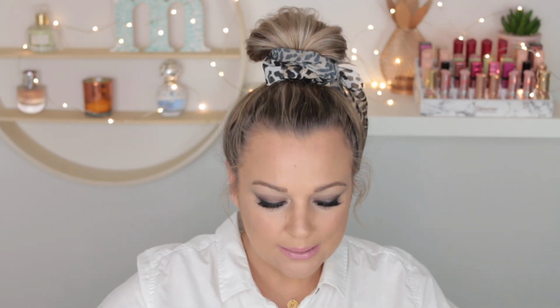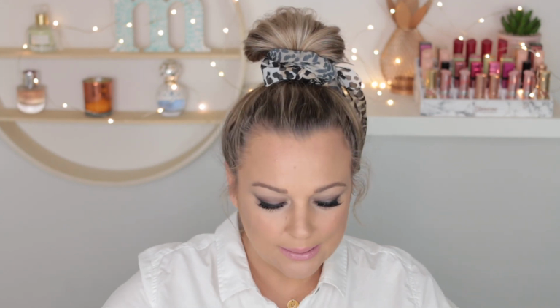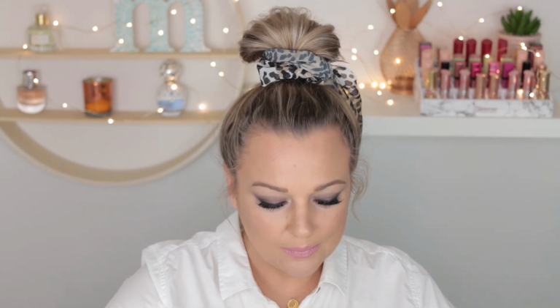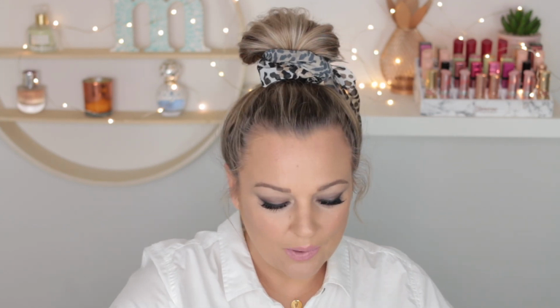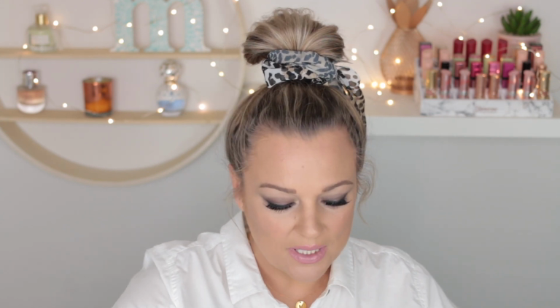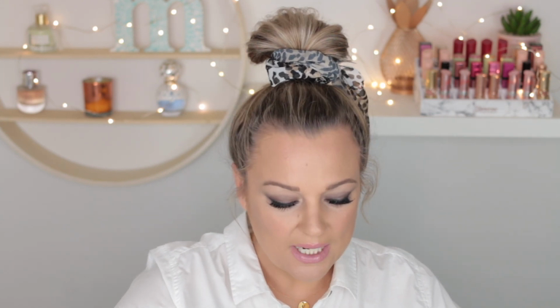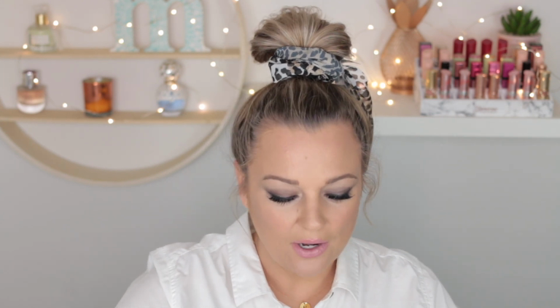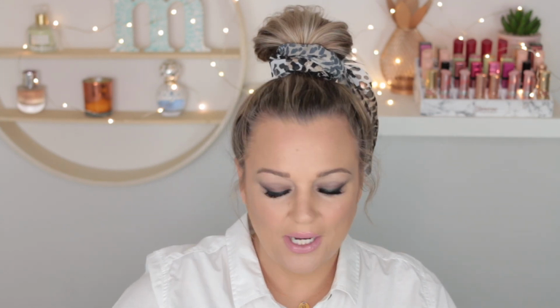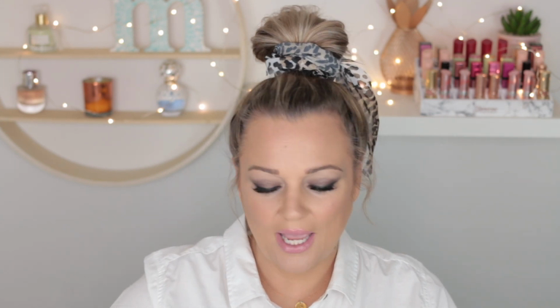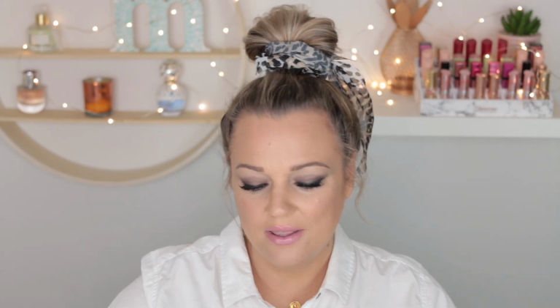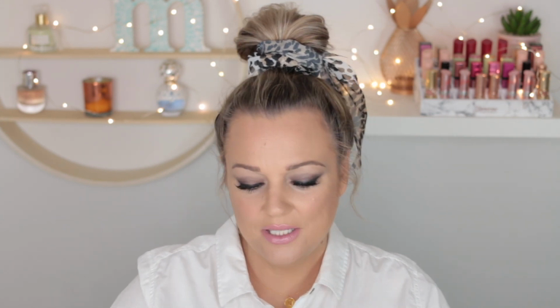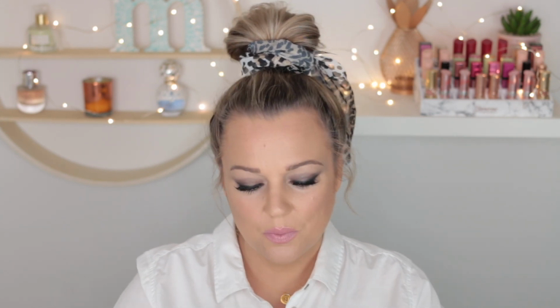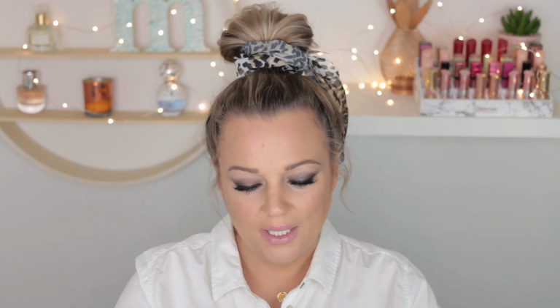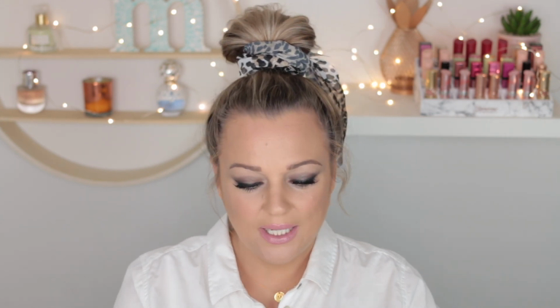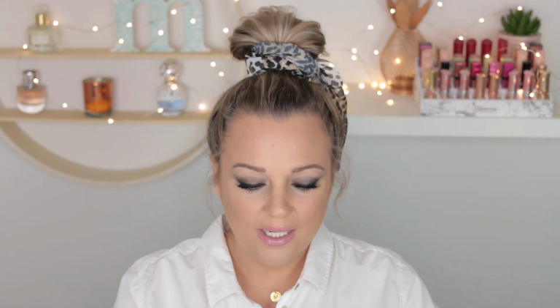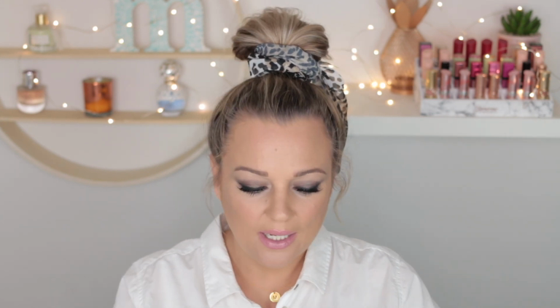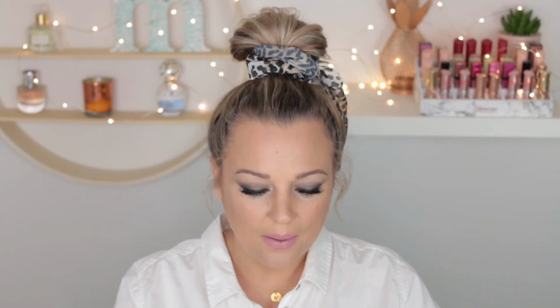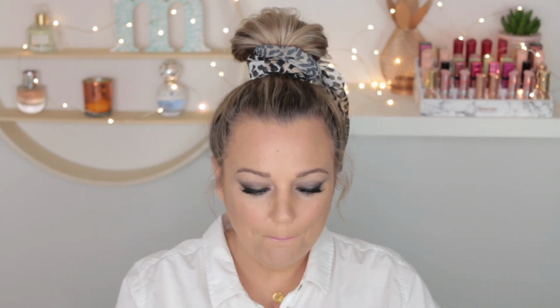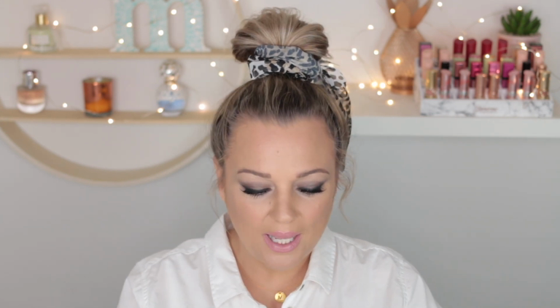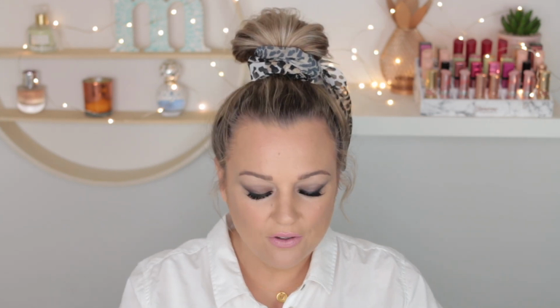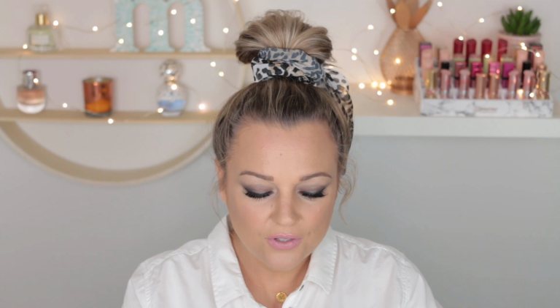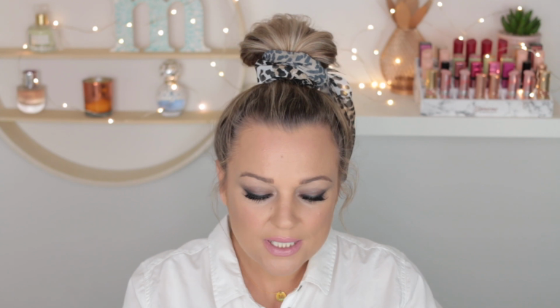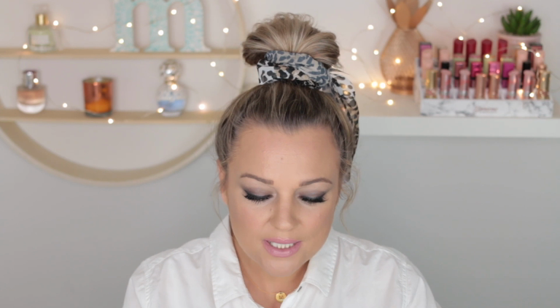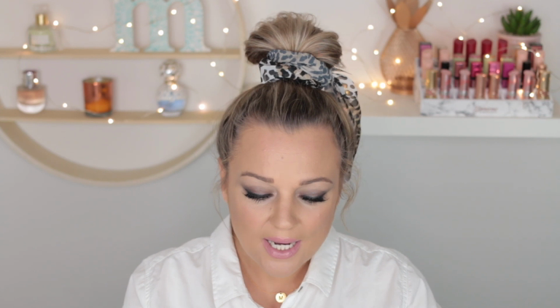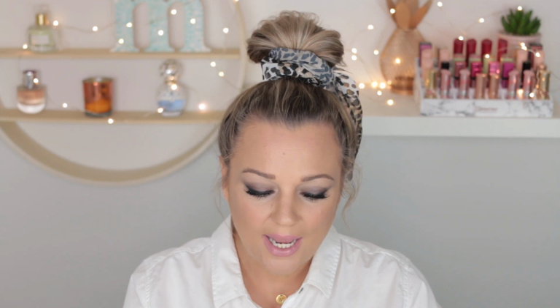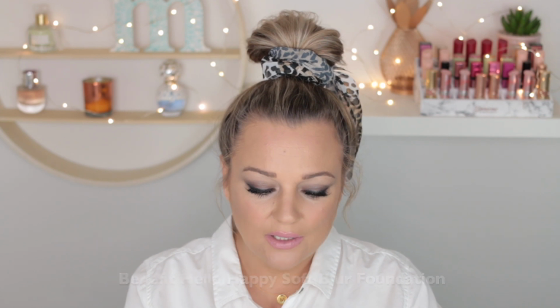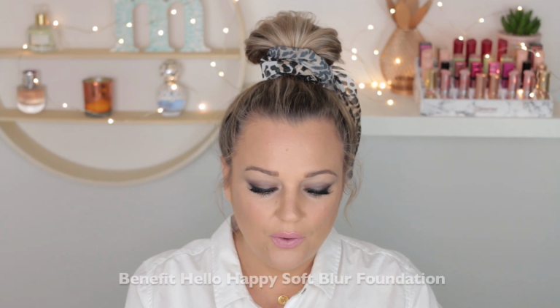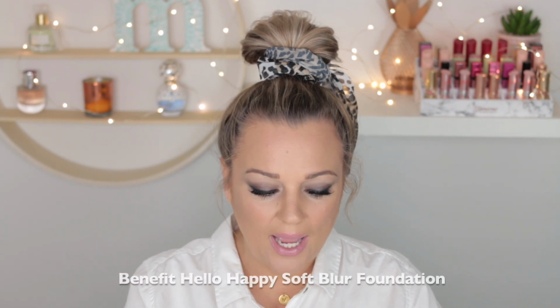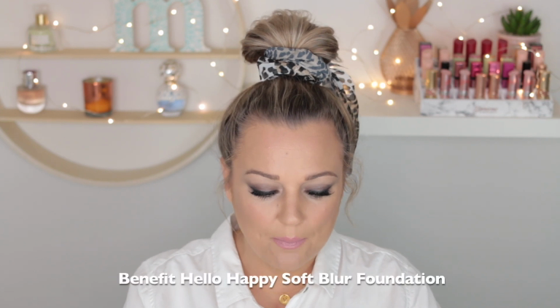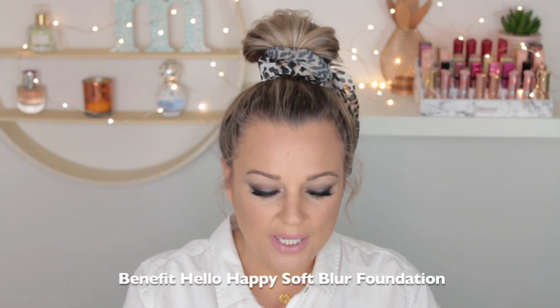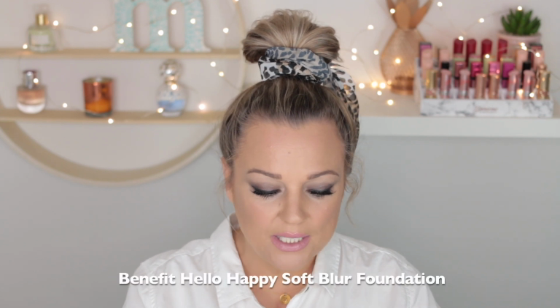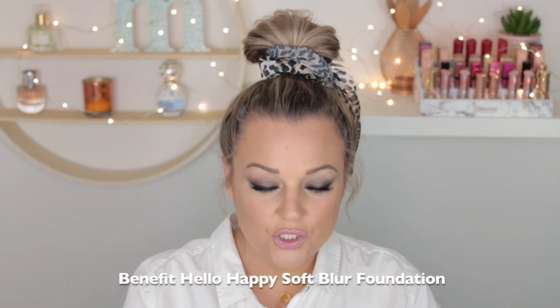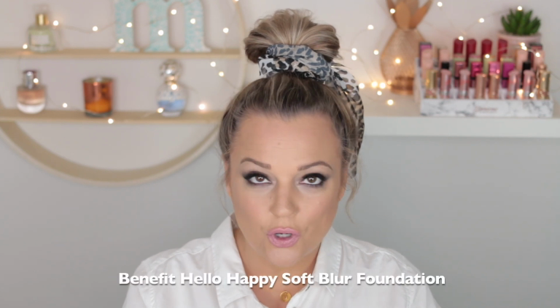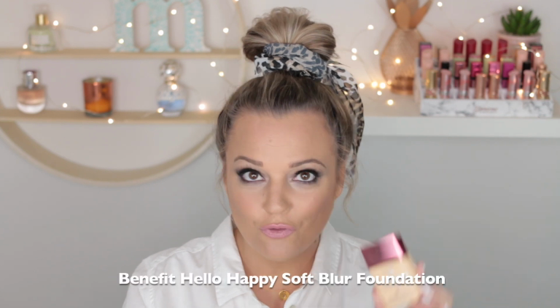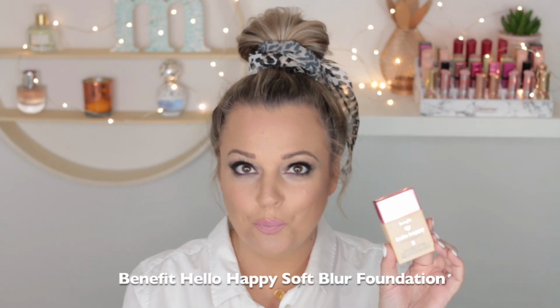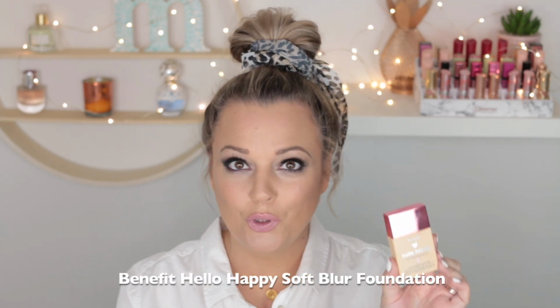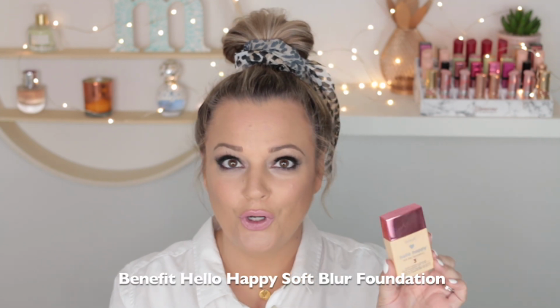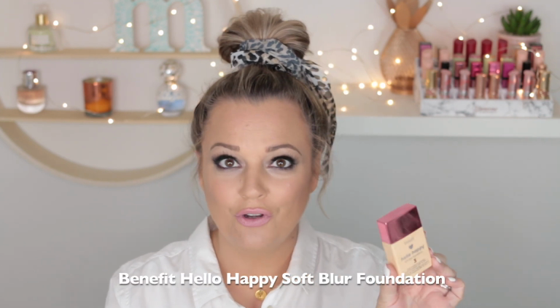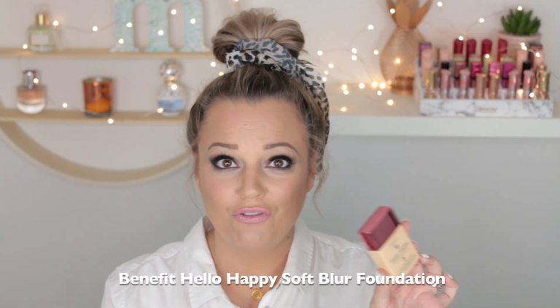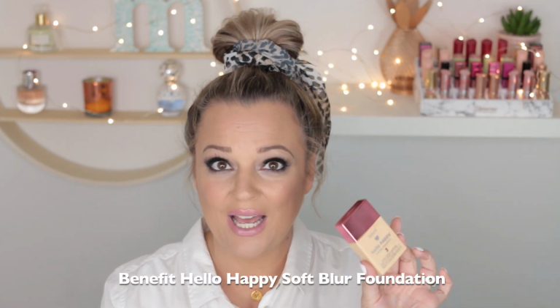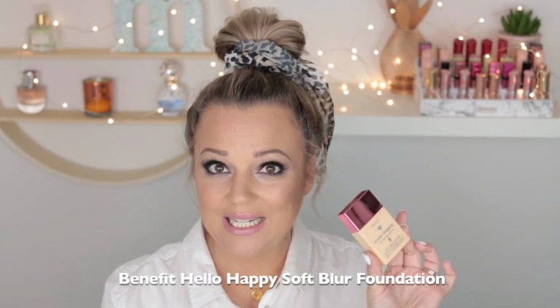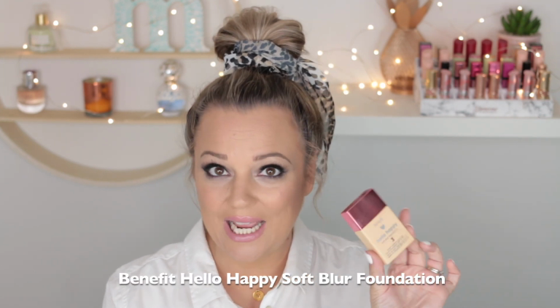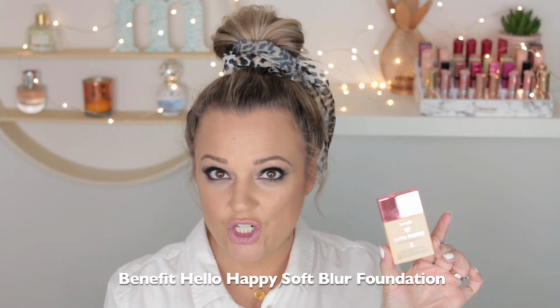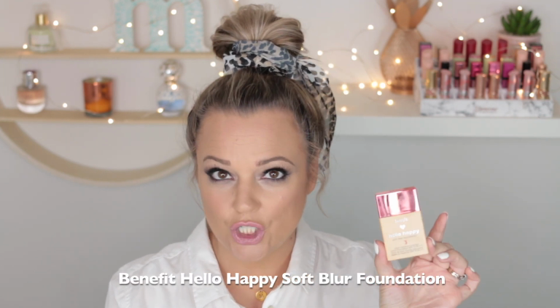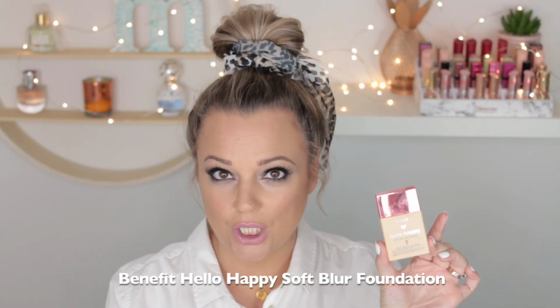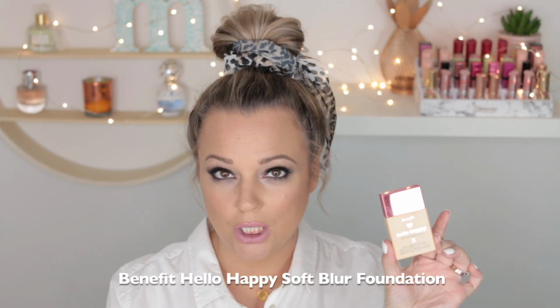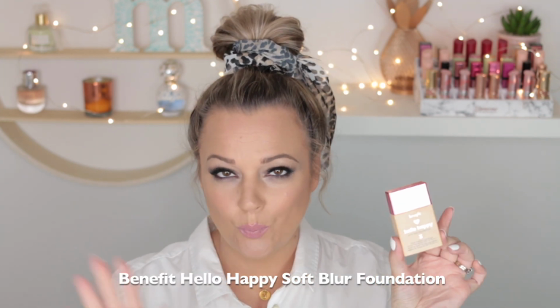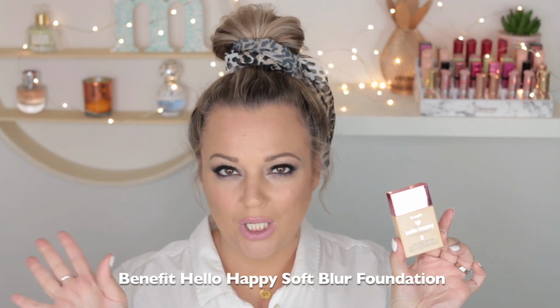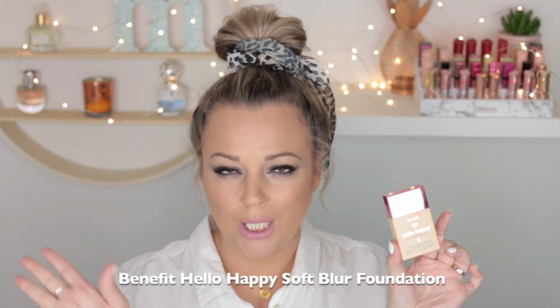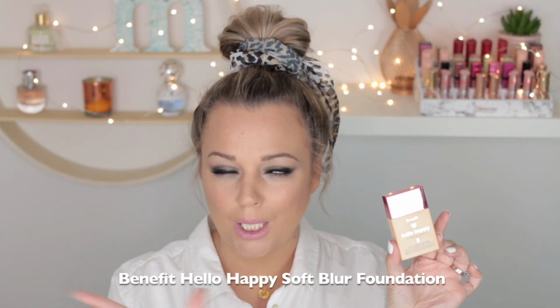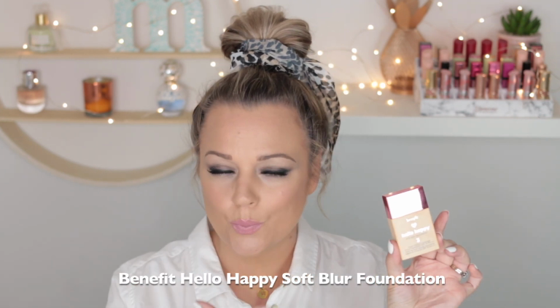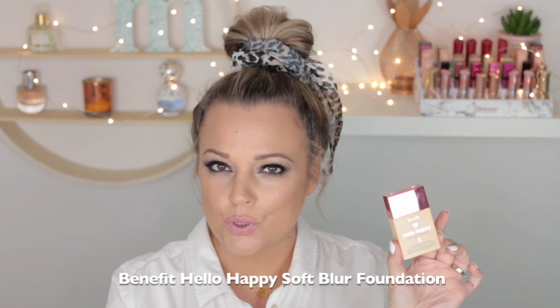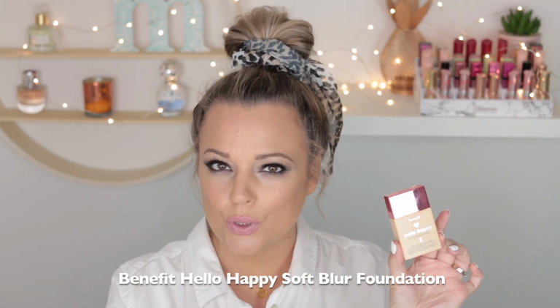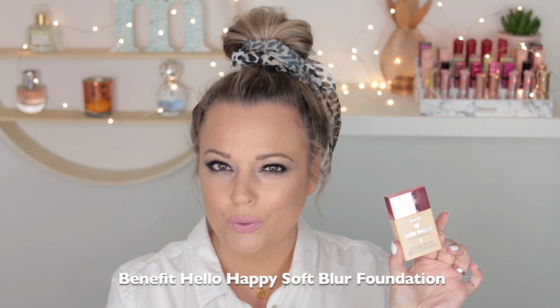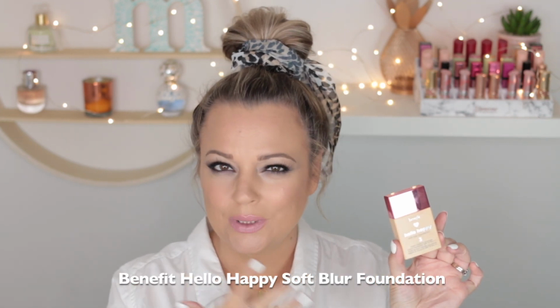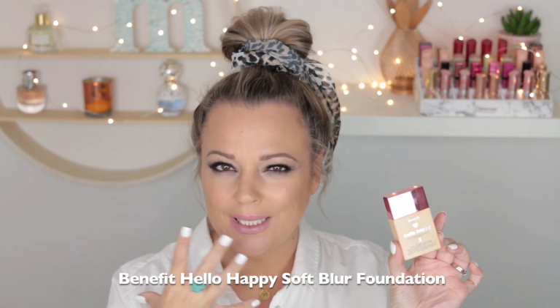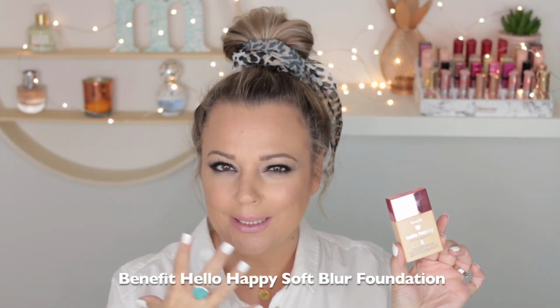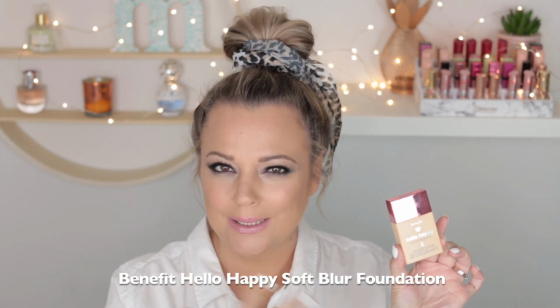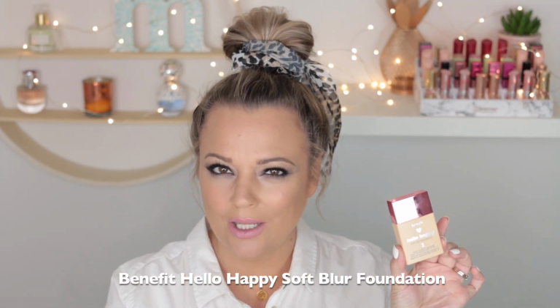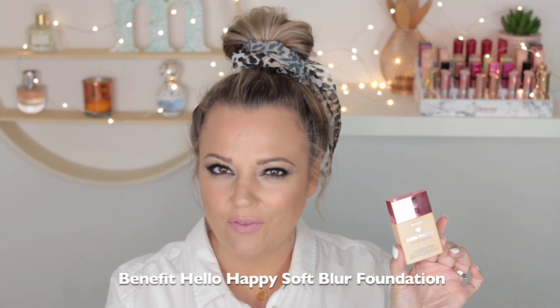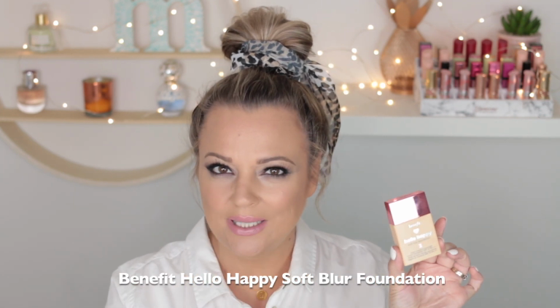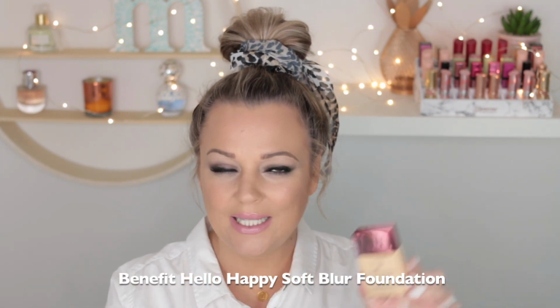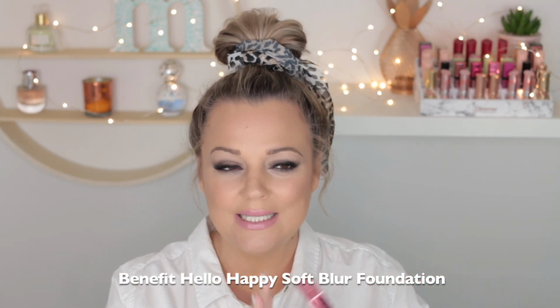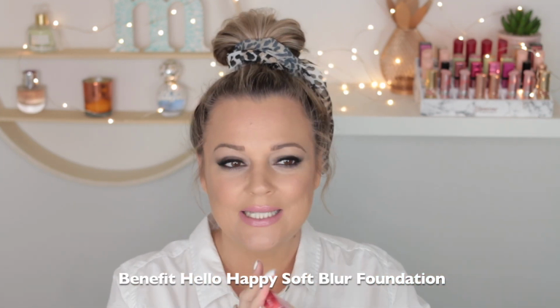Now, where do I start? This one here — Benefit Hello Happy Soft Blur Foundation. I've been absolutely loving this.